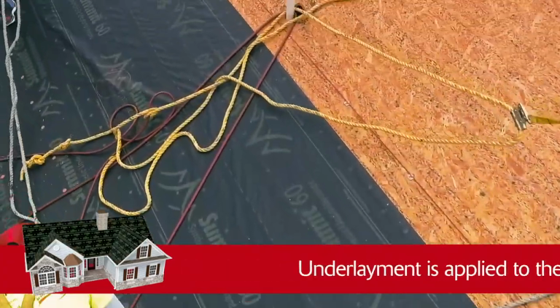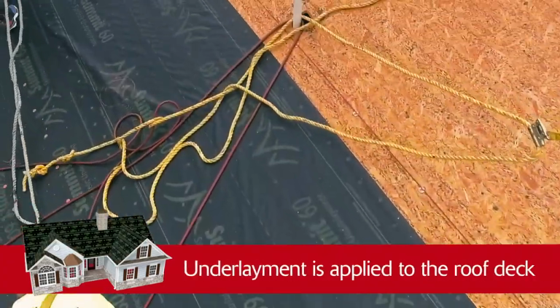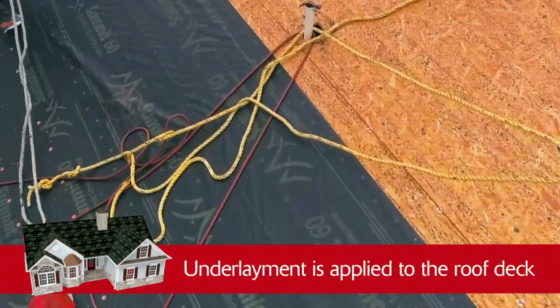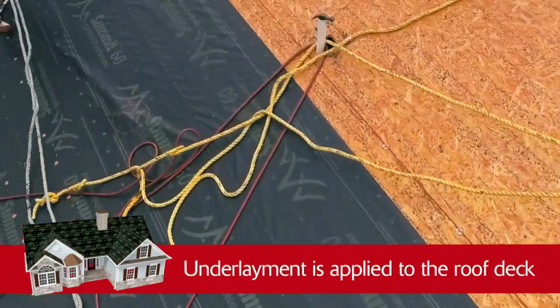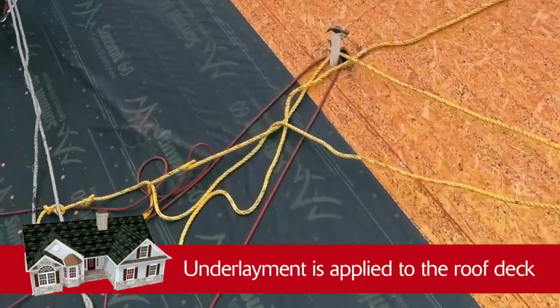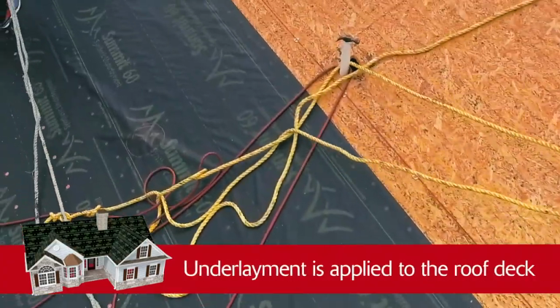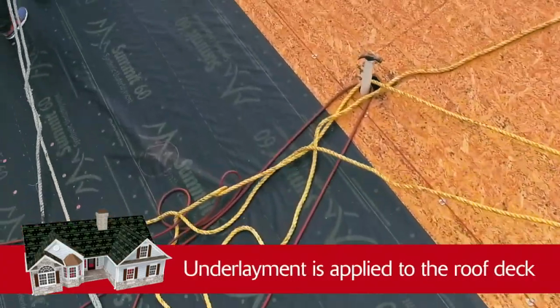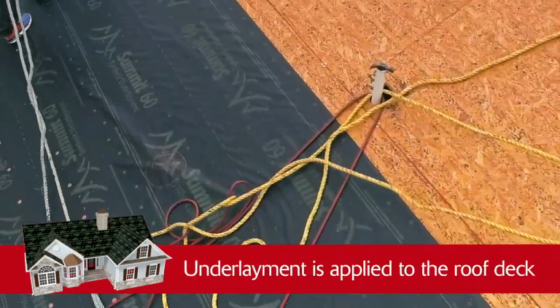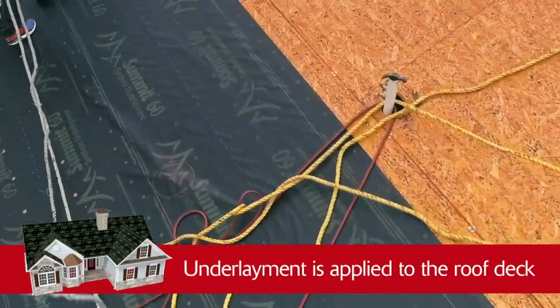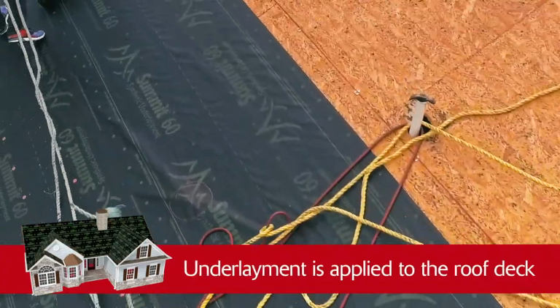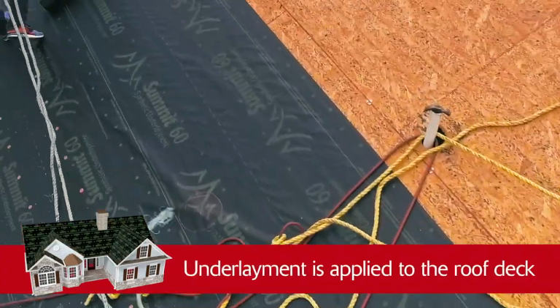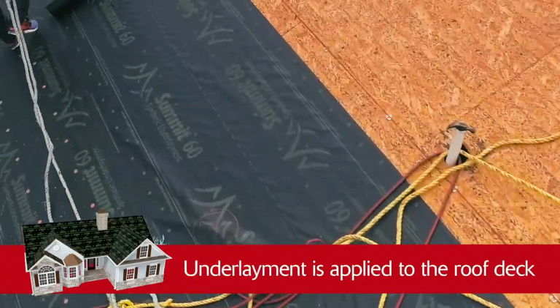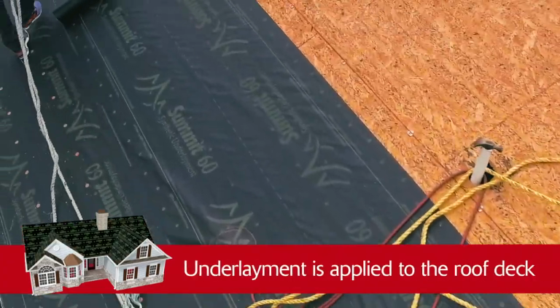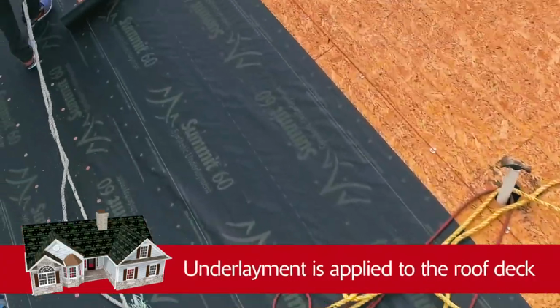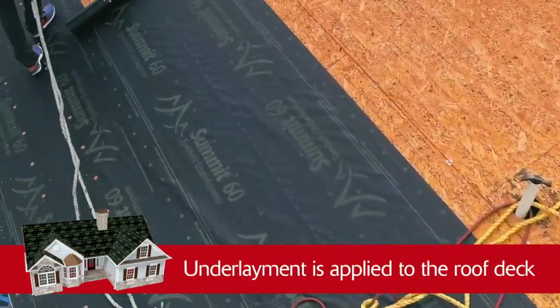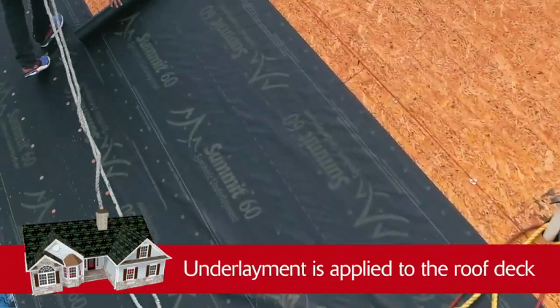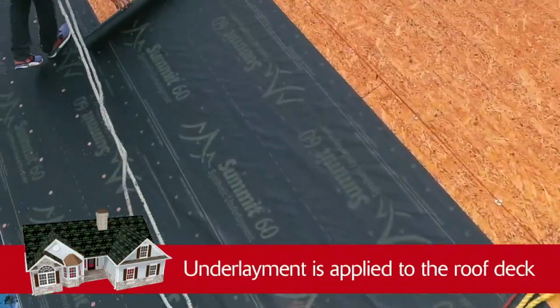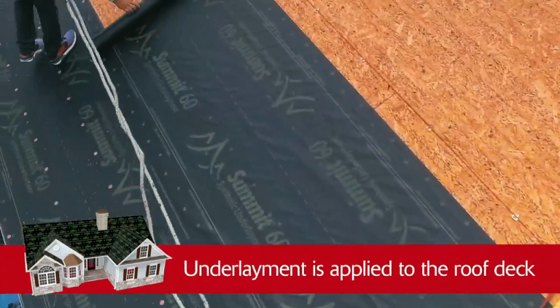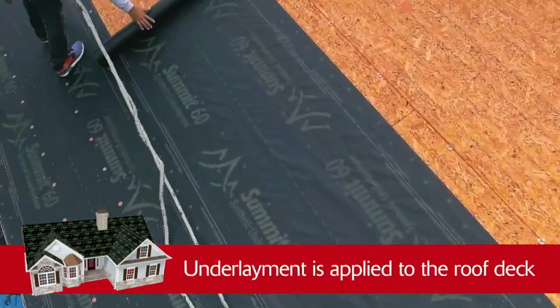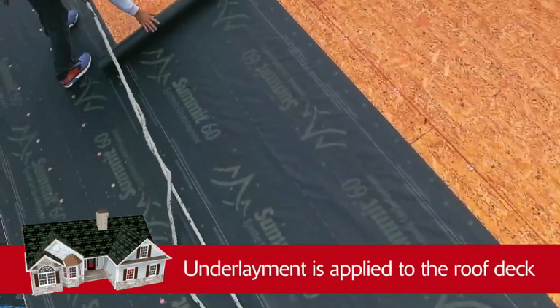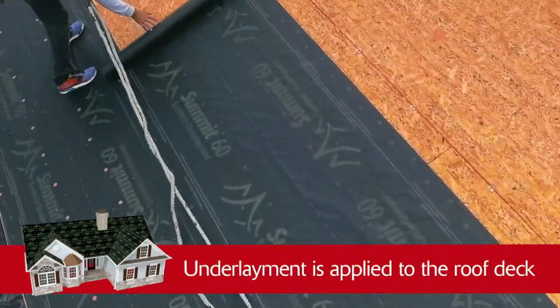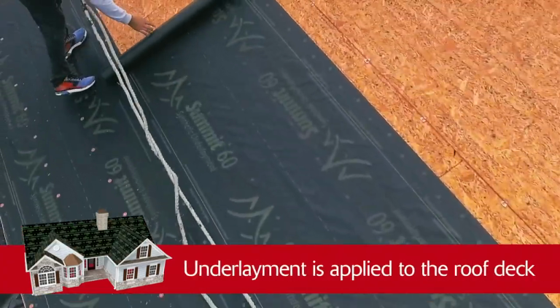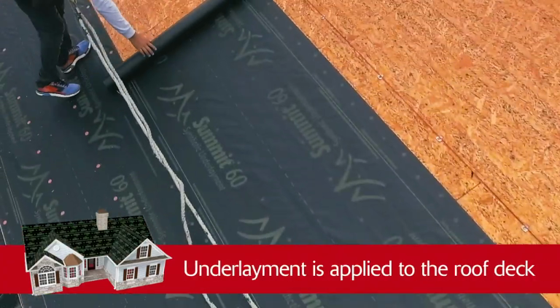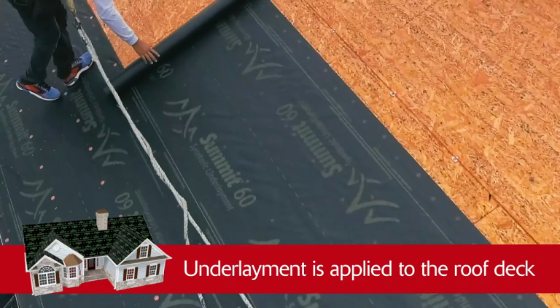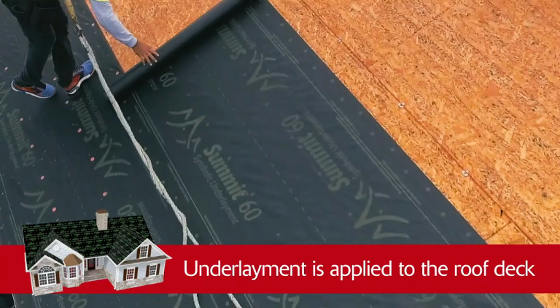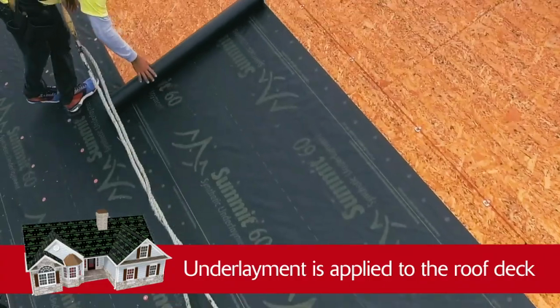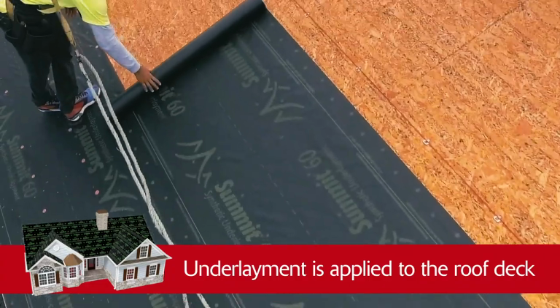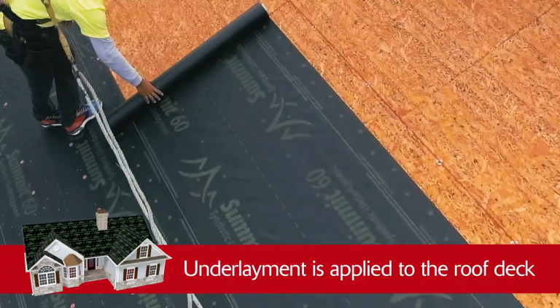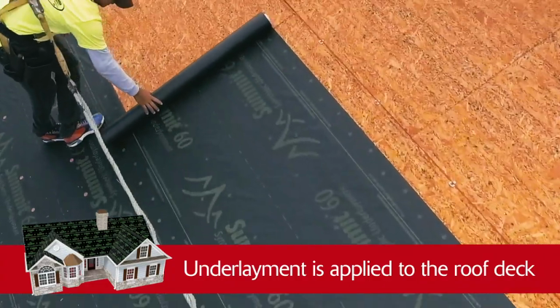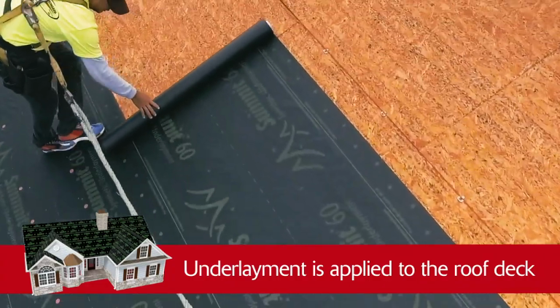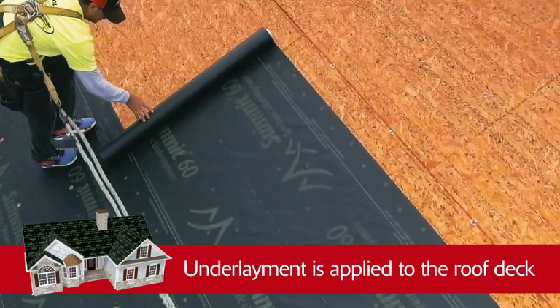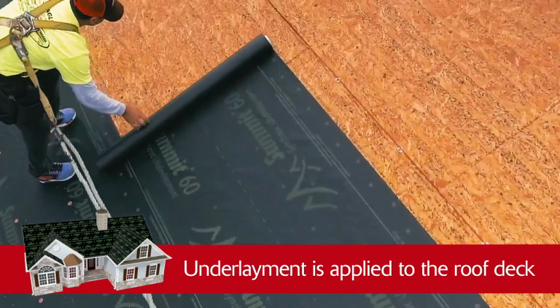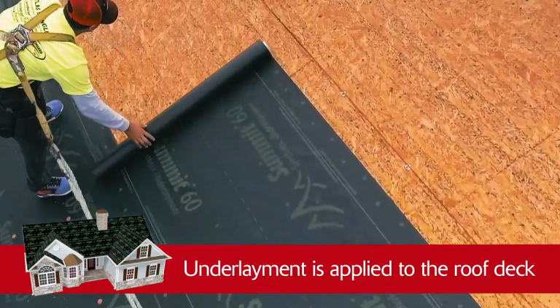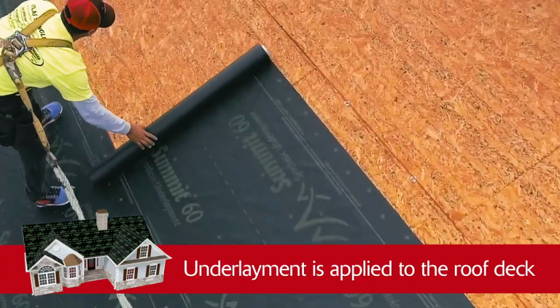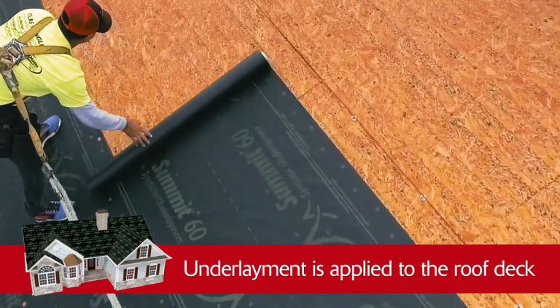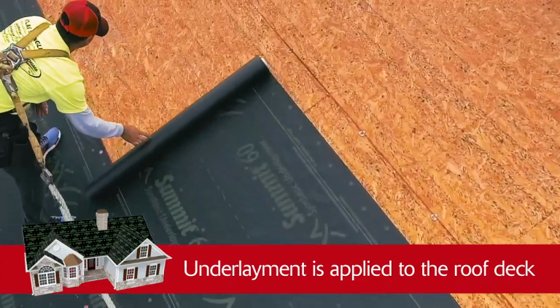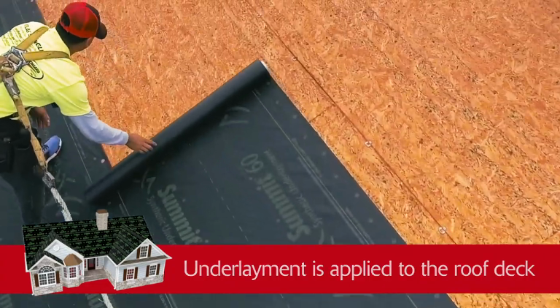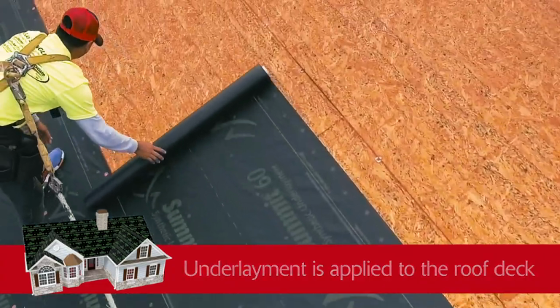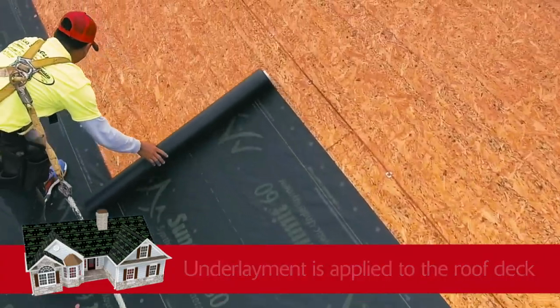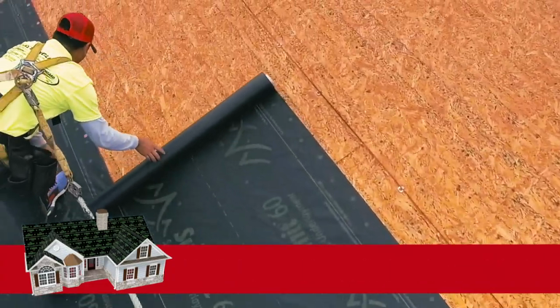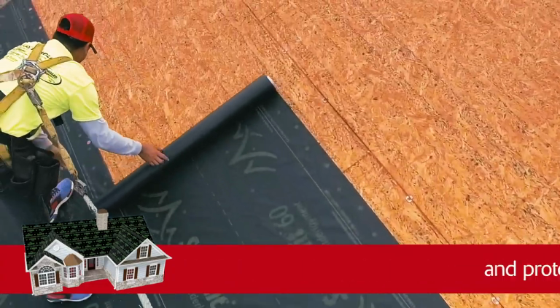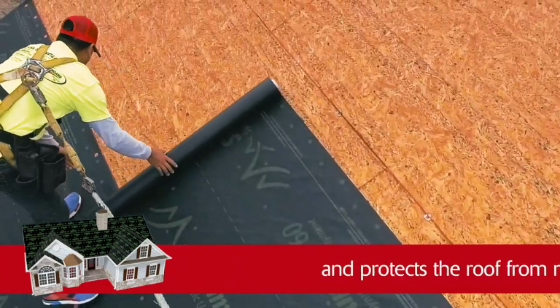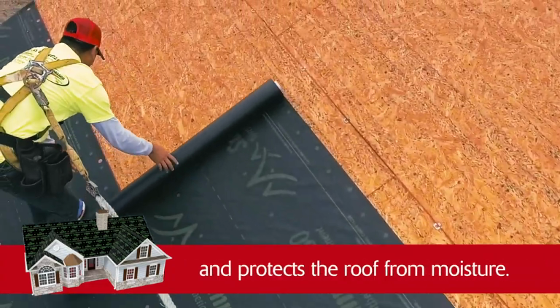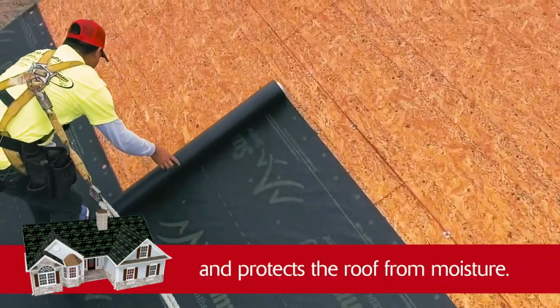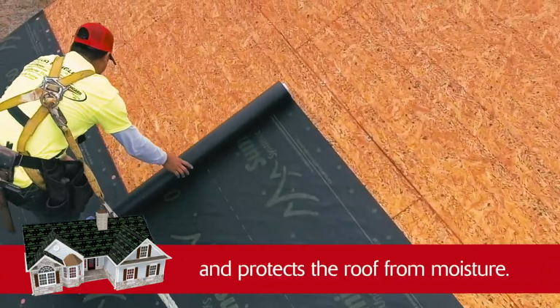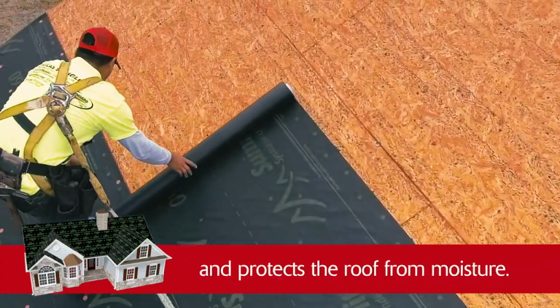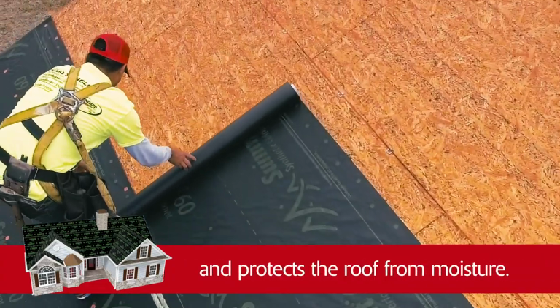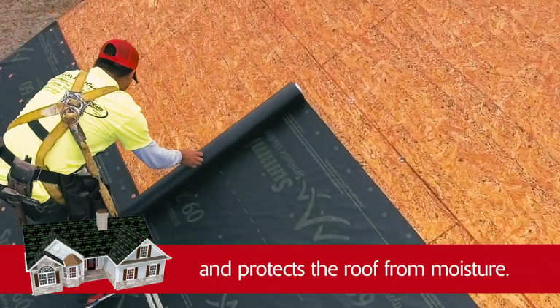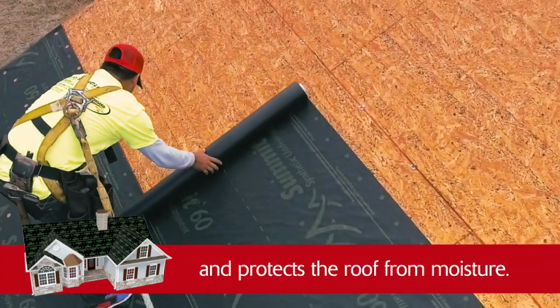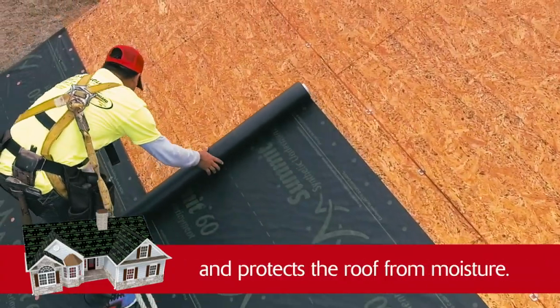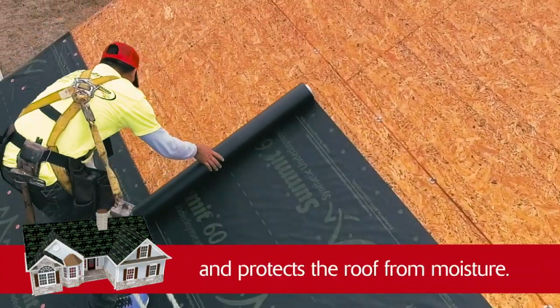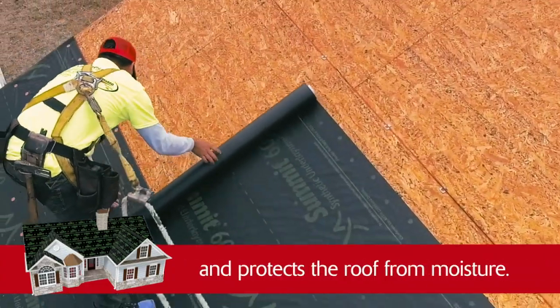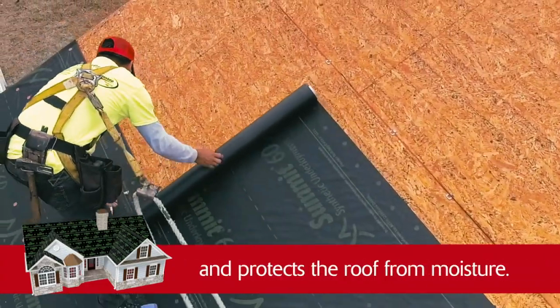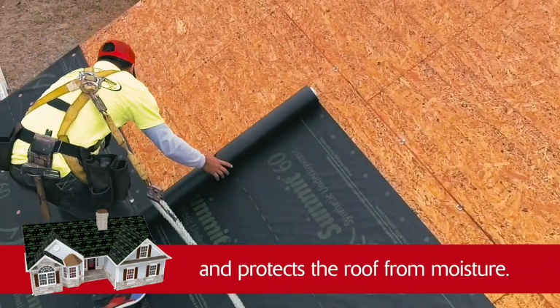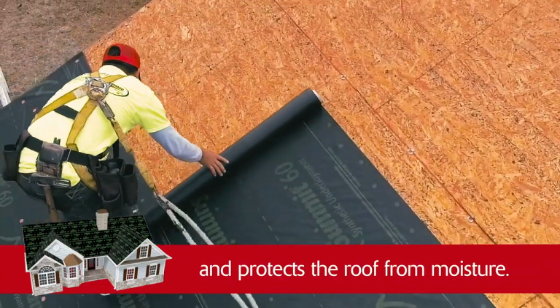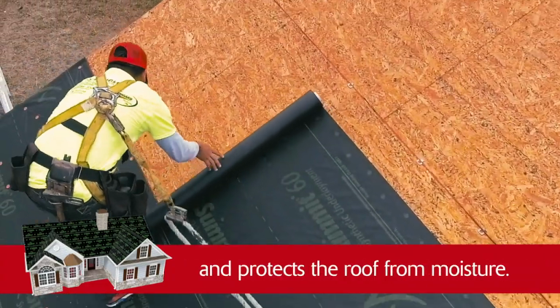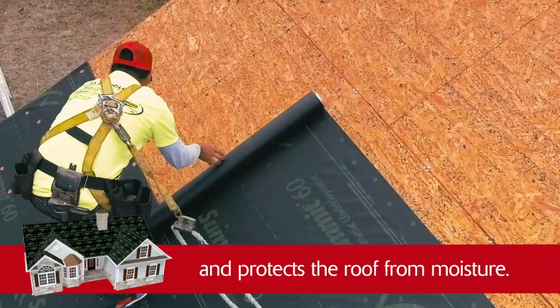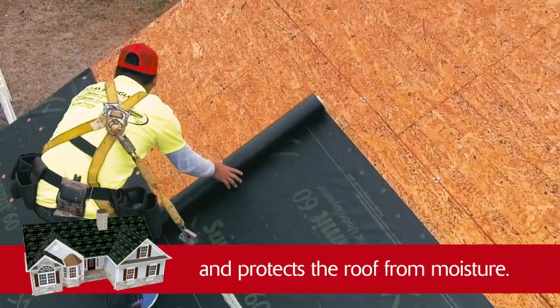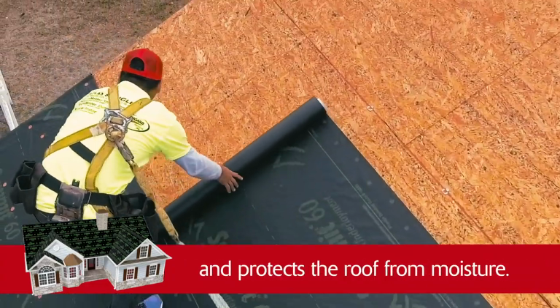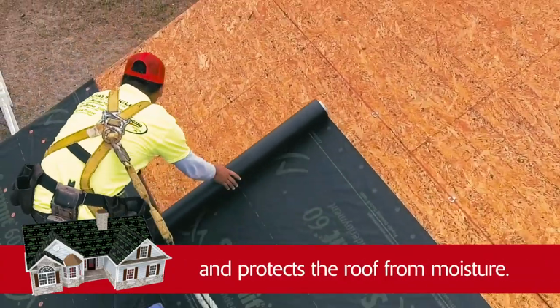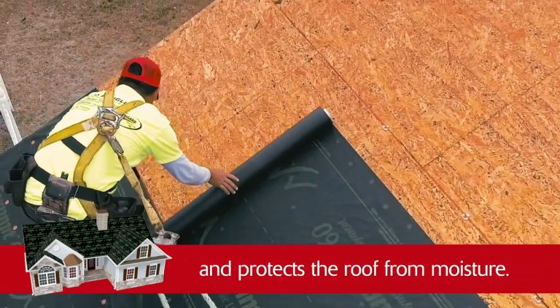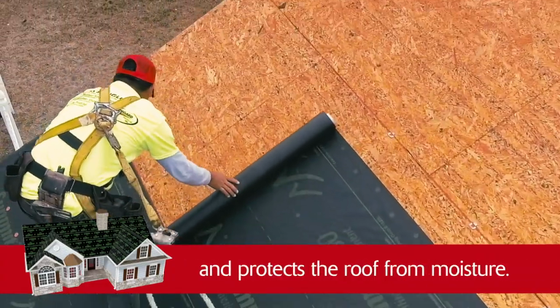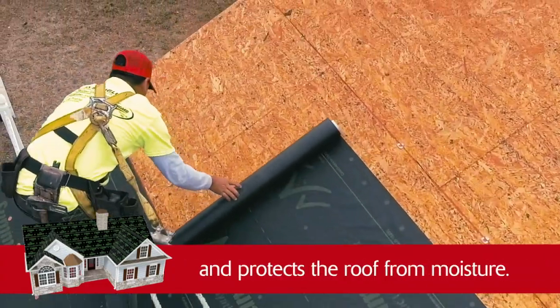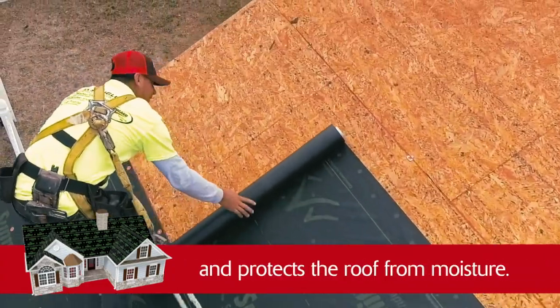Applied directly to the wooden roof deck, underlayment repels moisture during shingle installation and protects the roof from moisture.